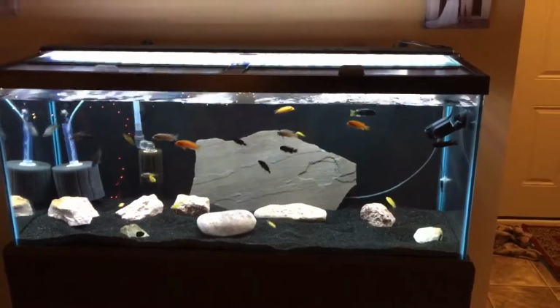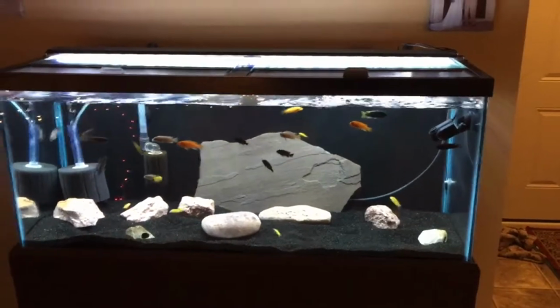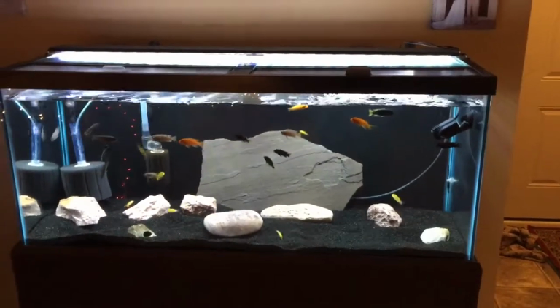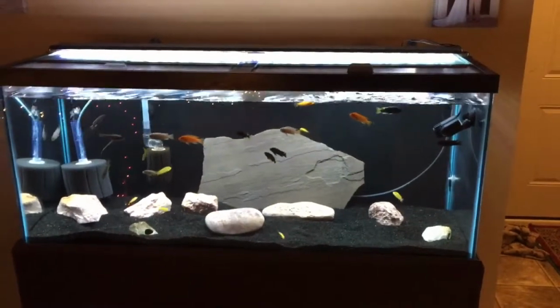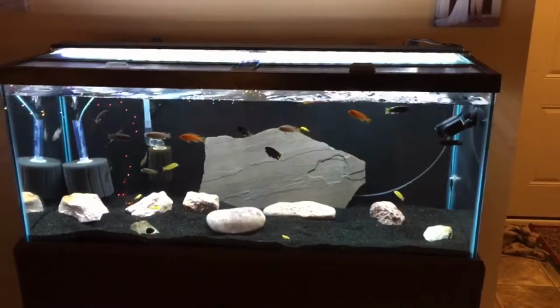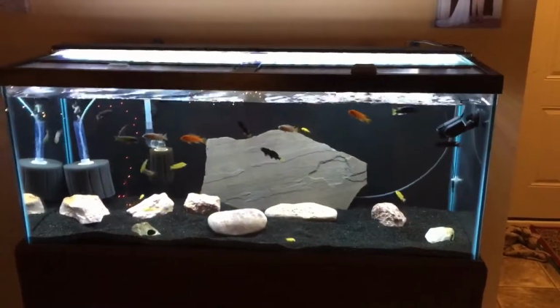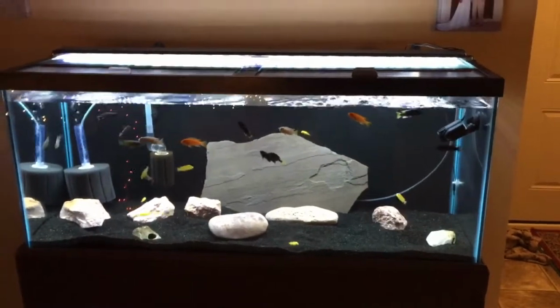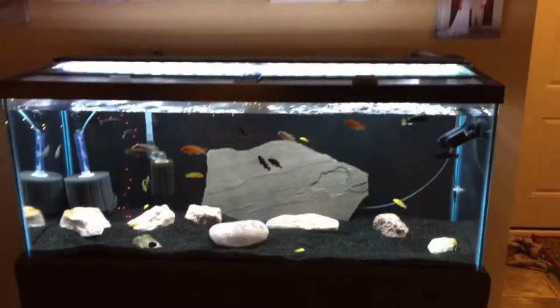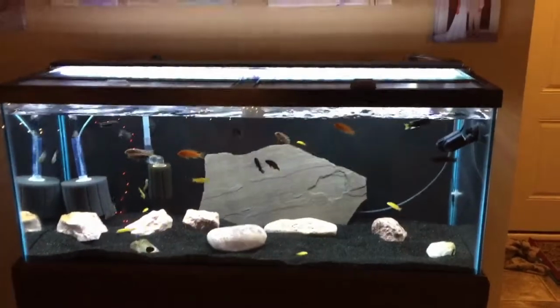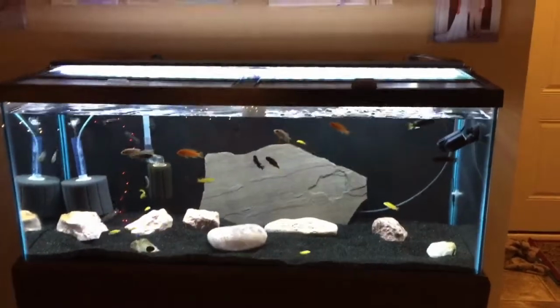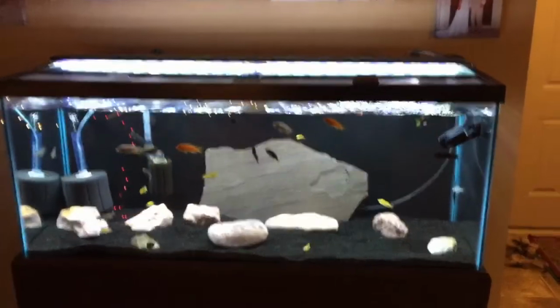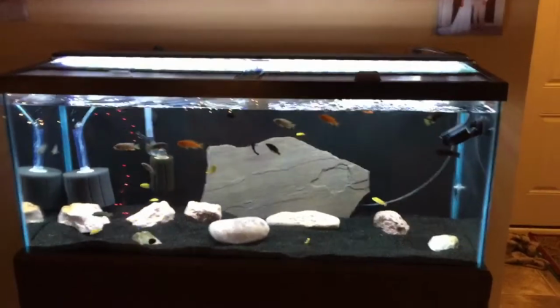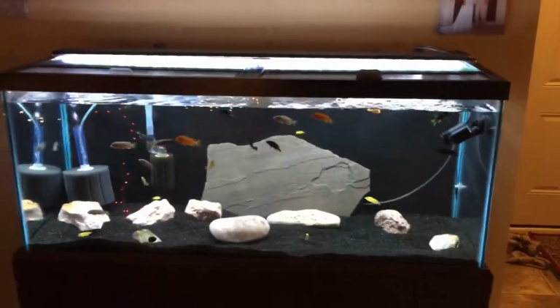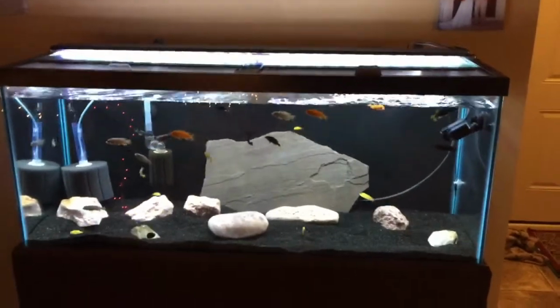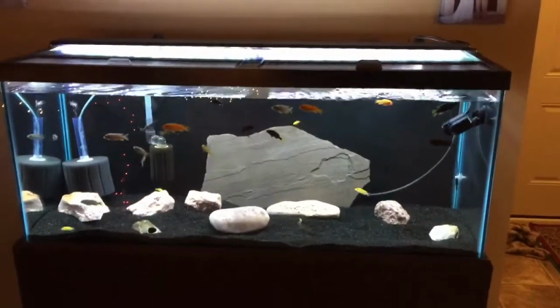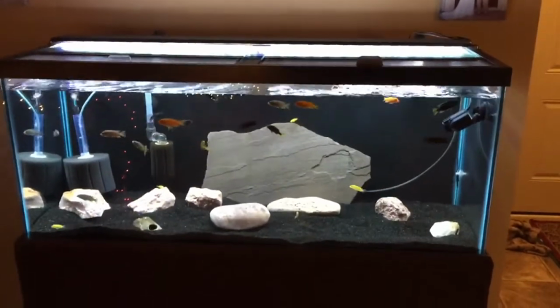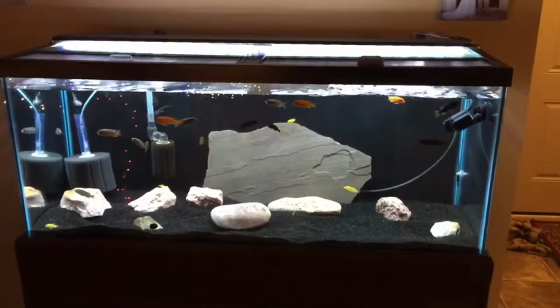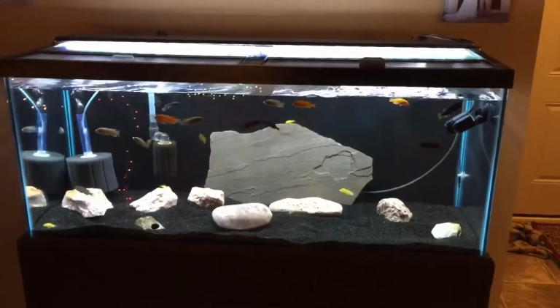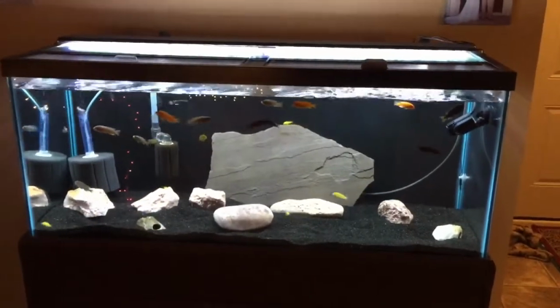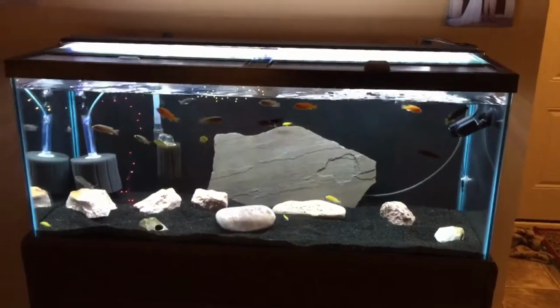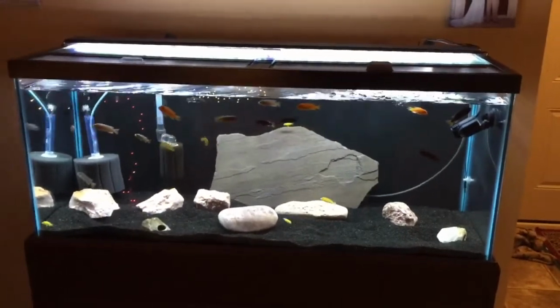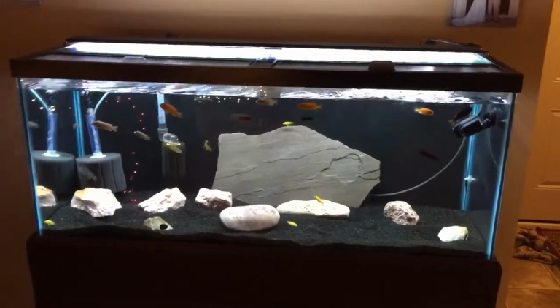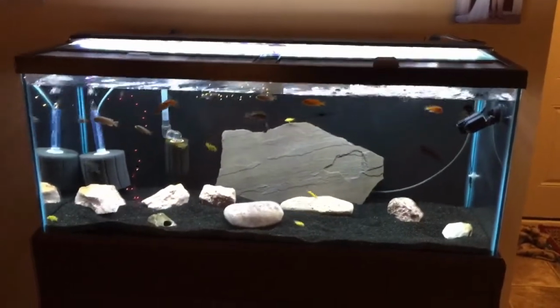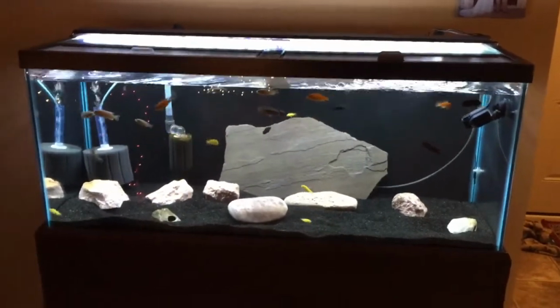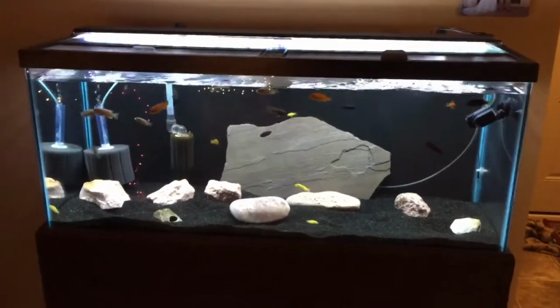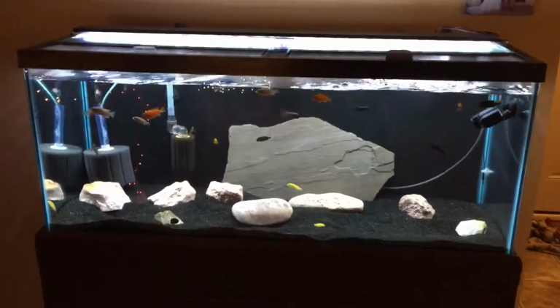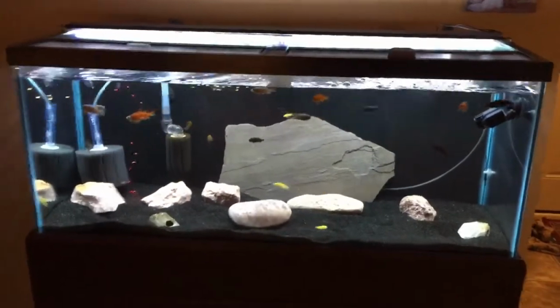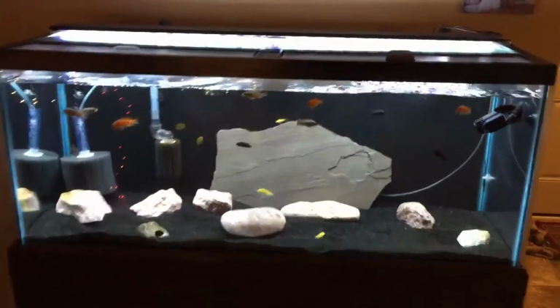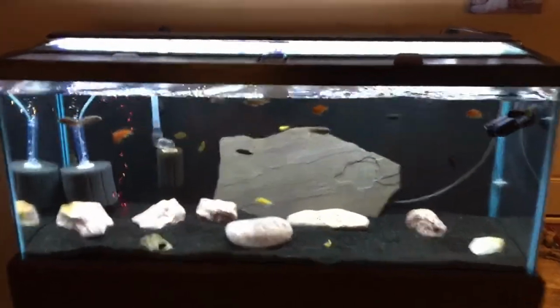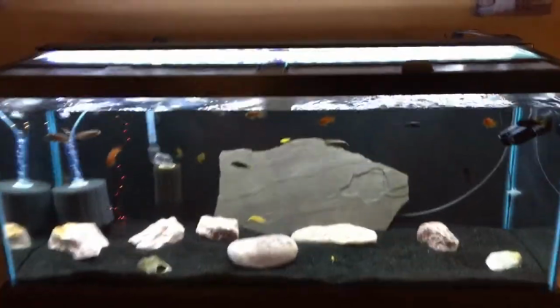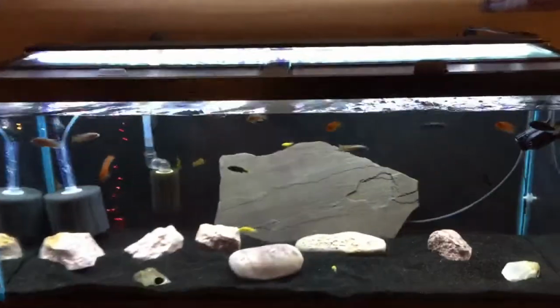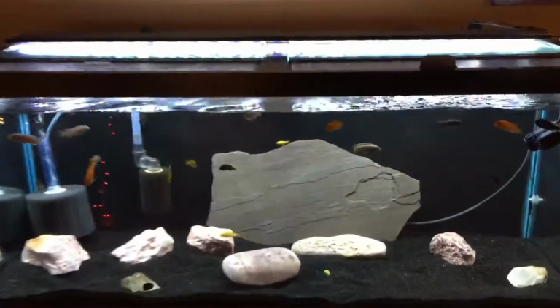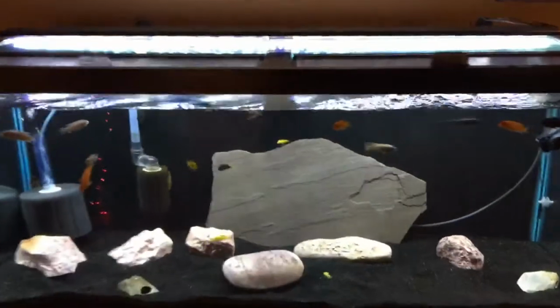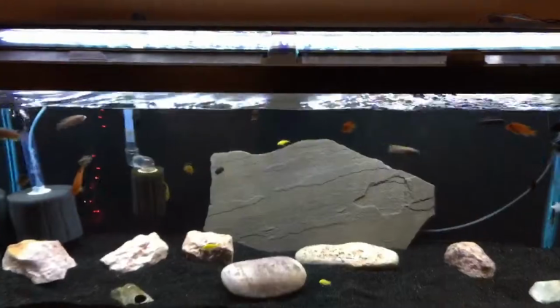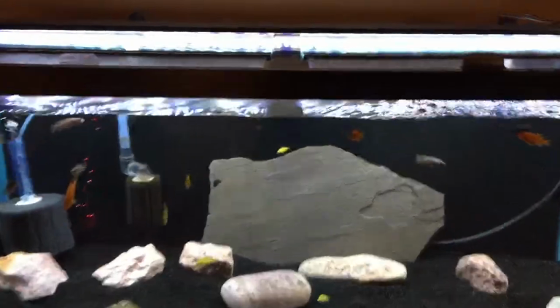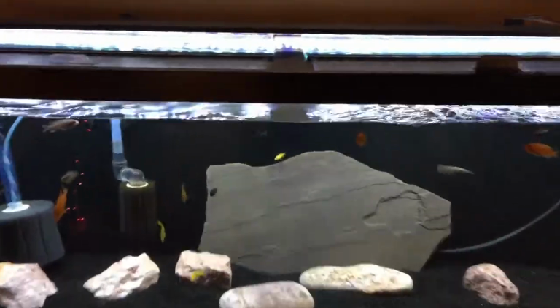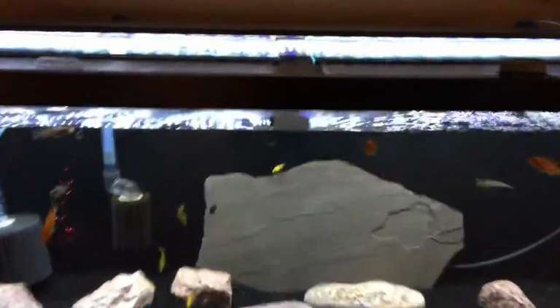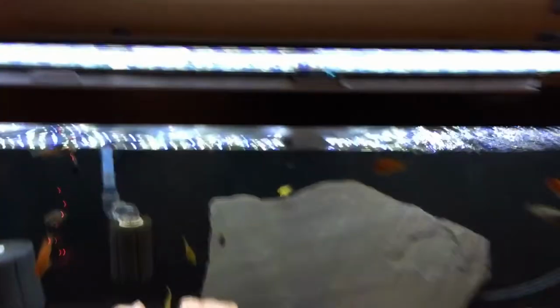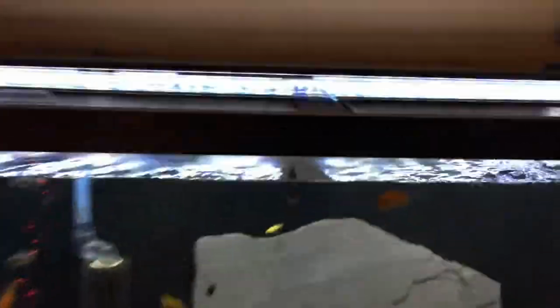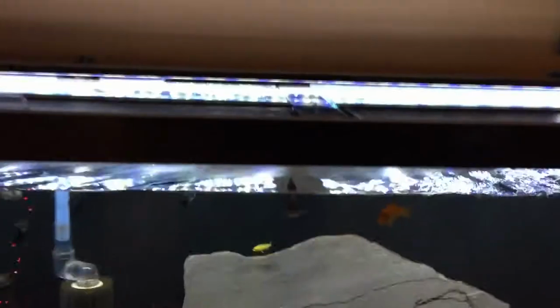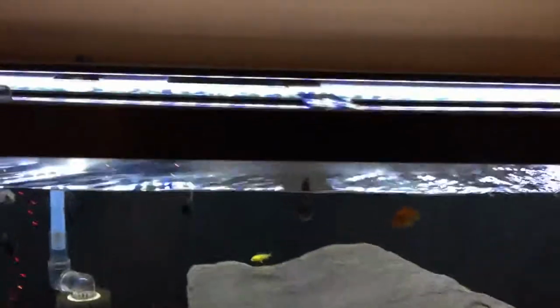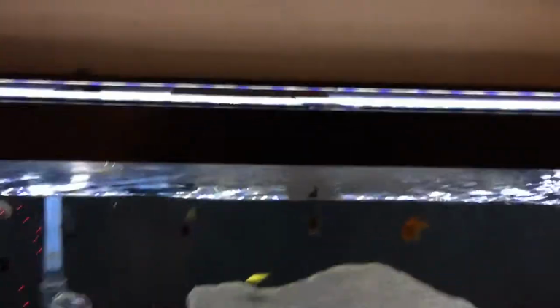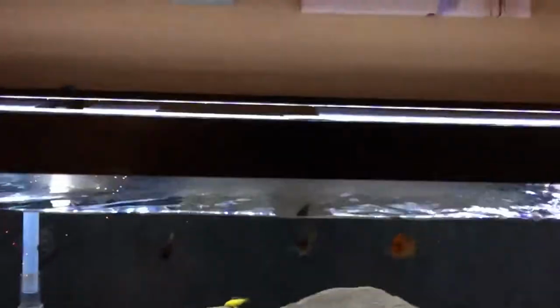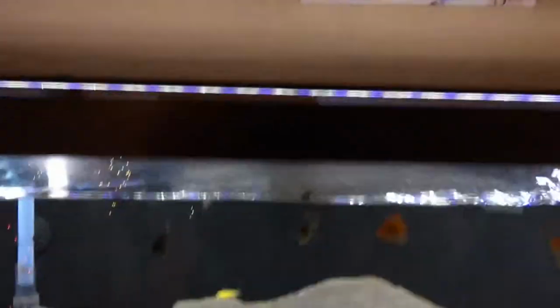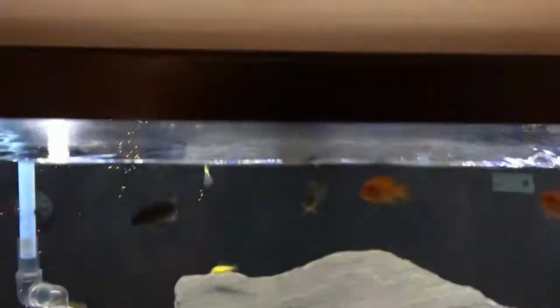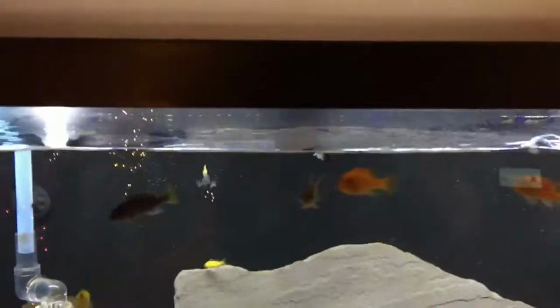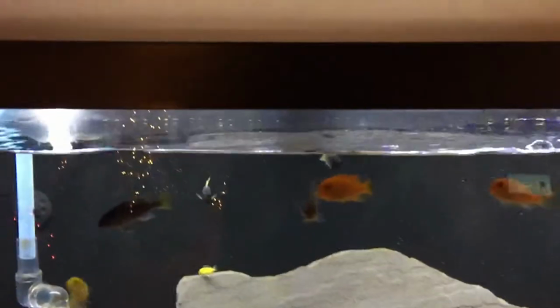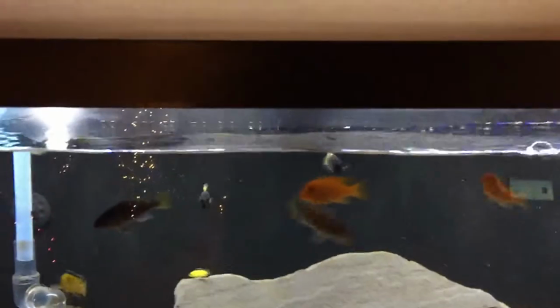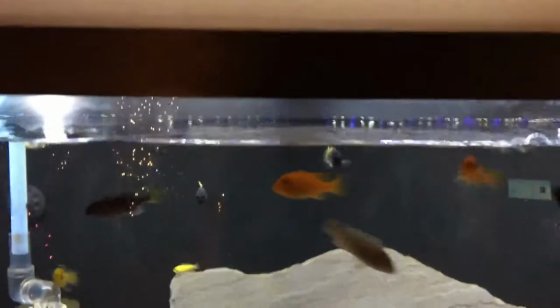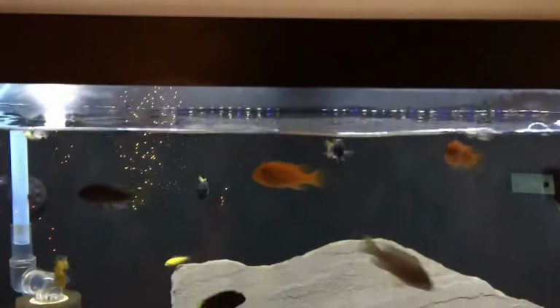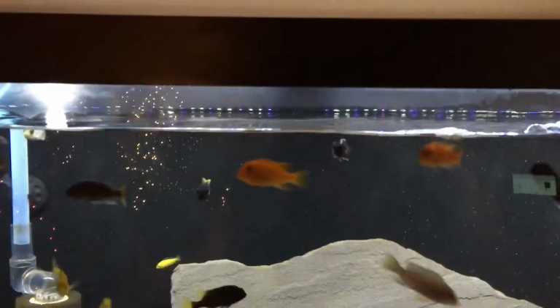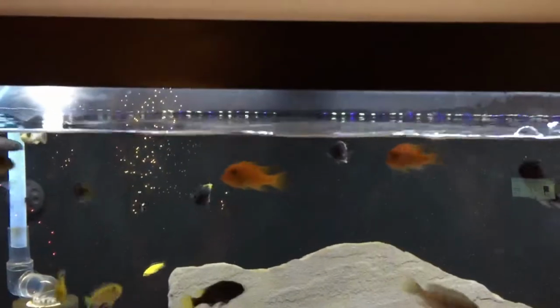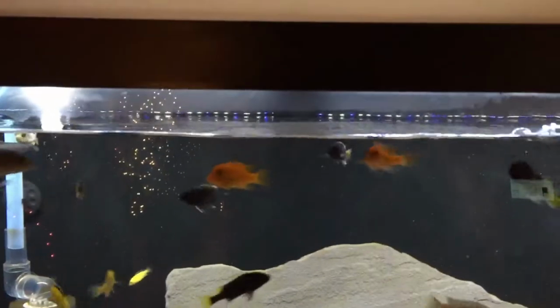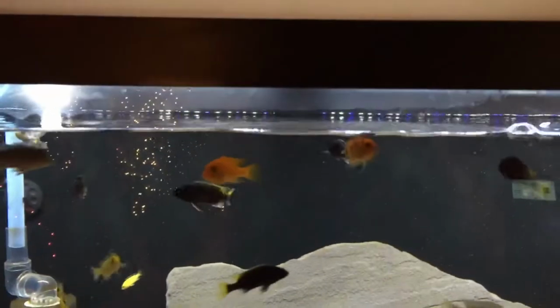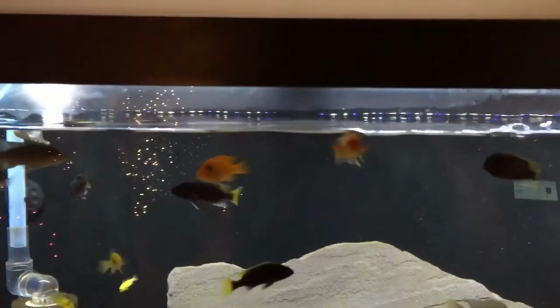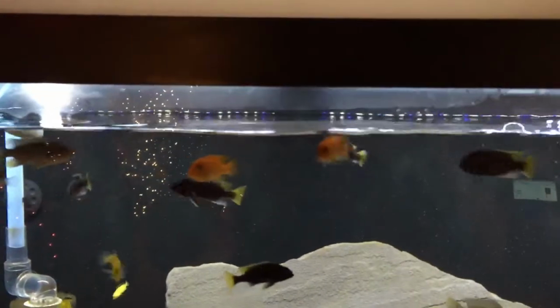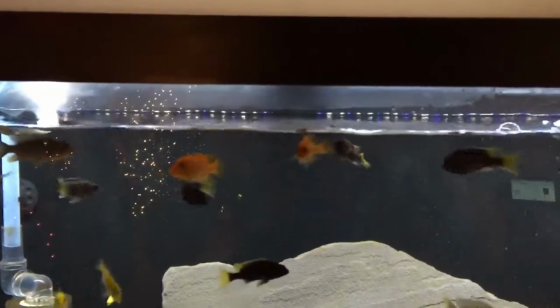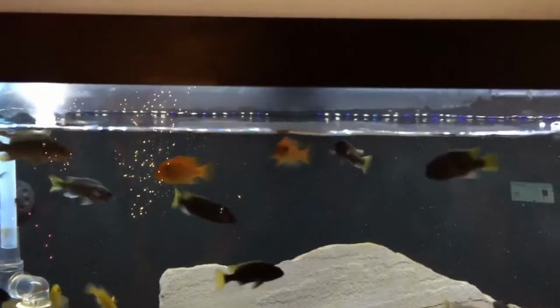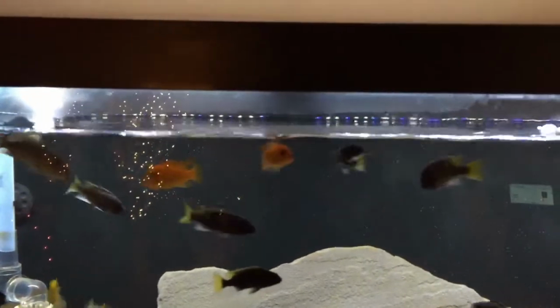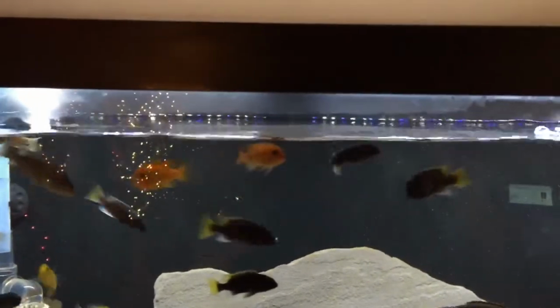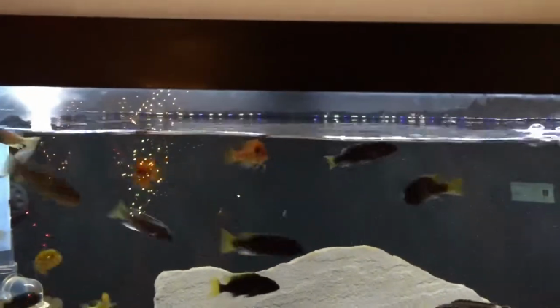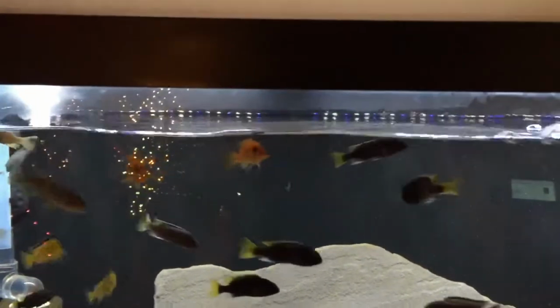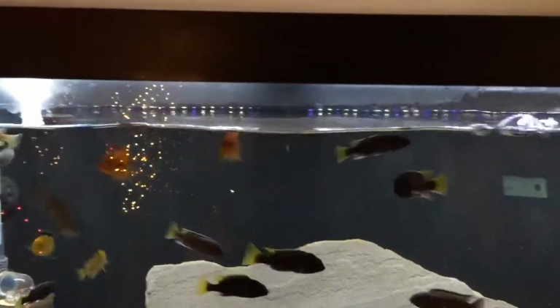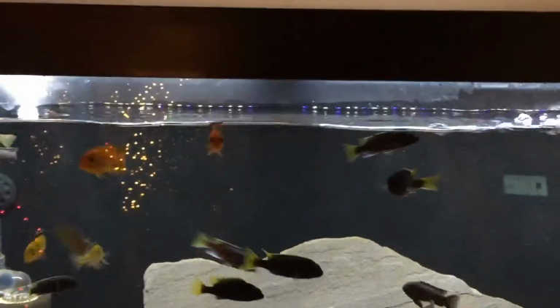What's up YouTube? The tank is looking a little different. You can see how much the water came down when I took the rocks out.